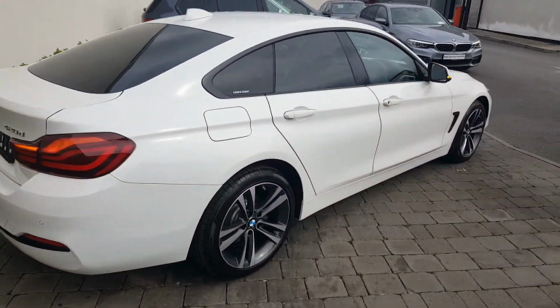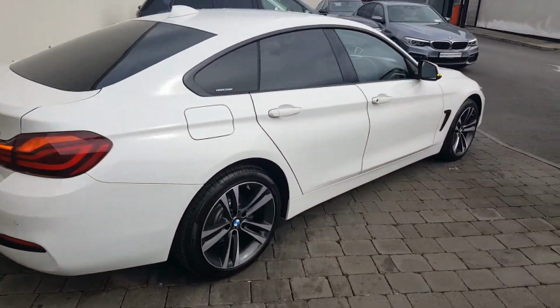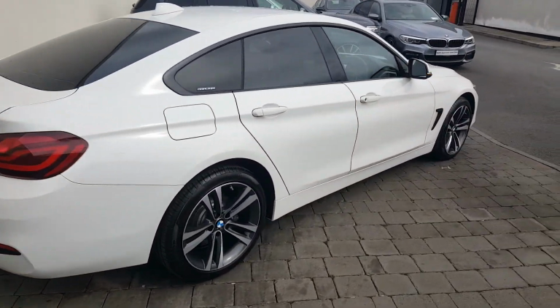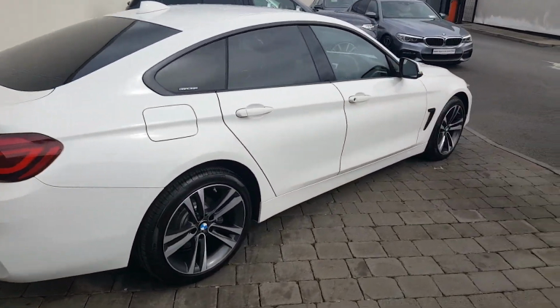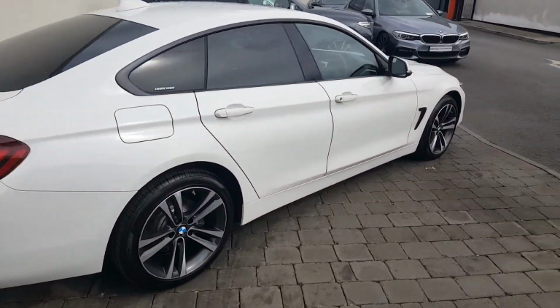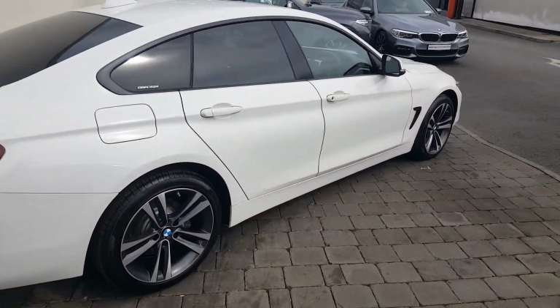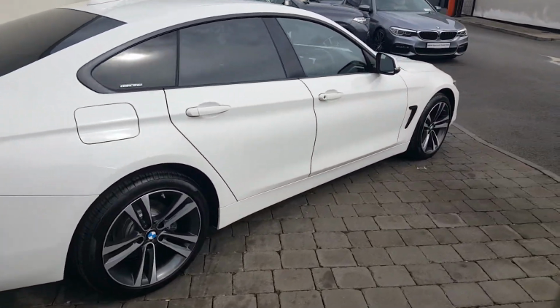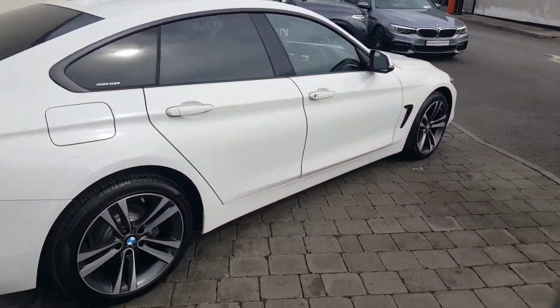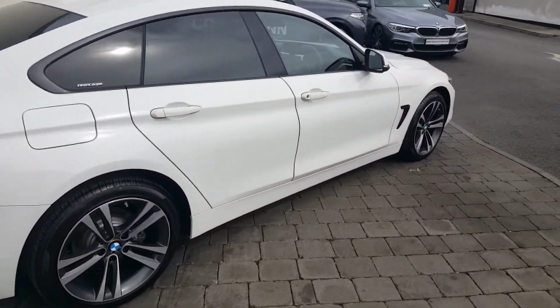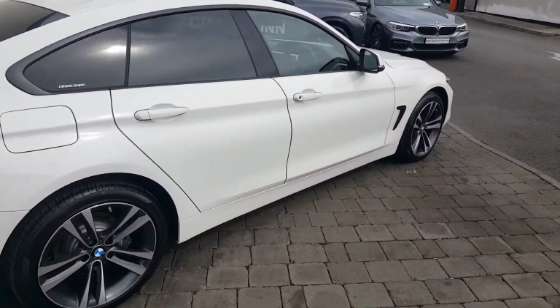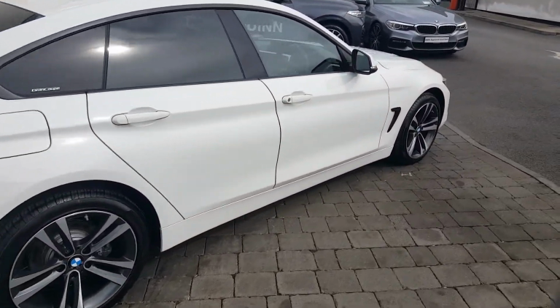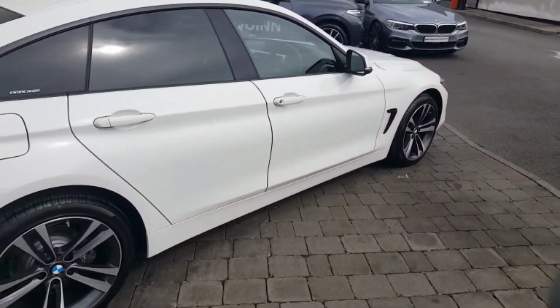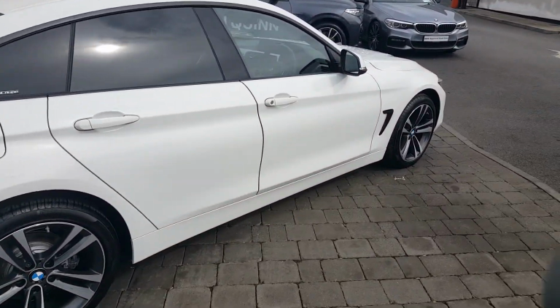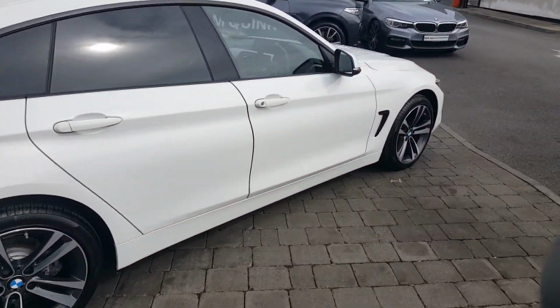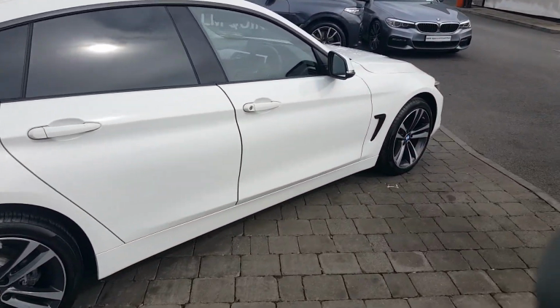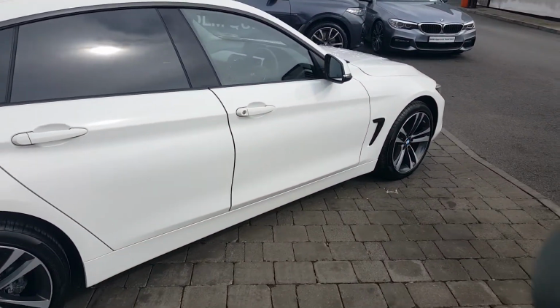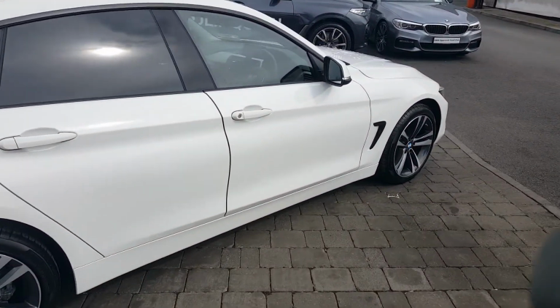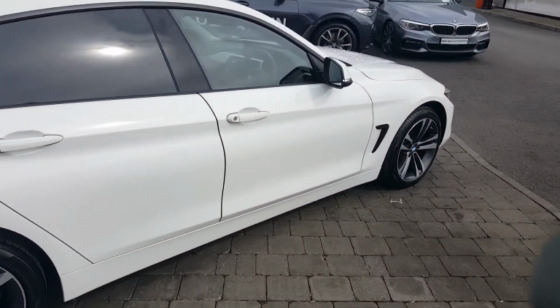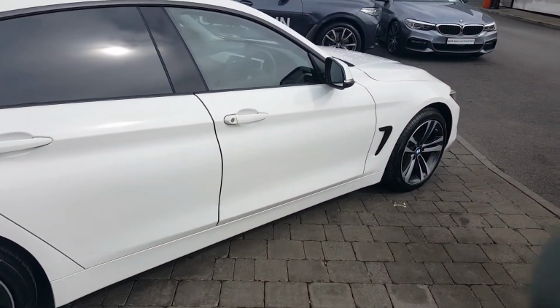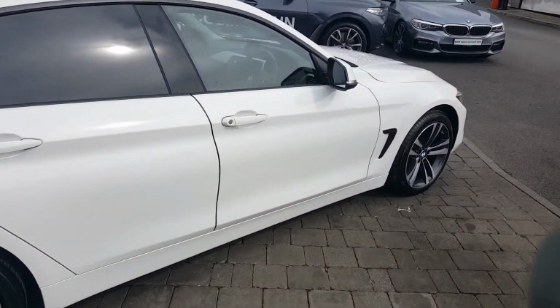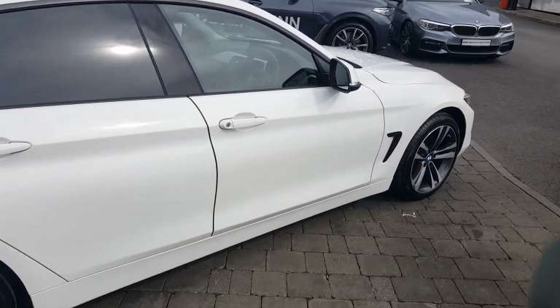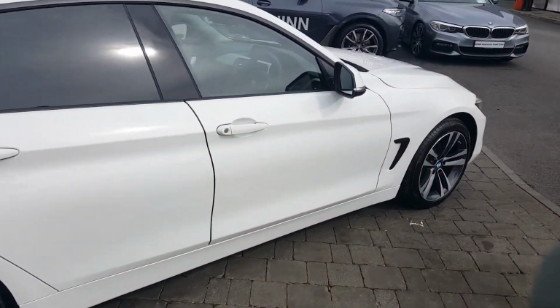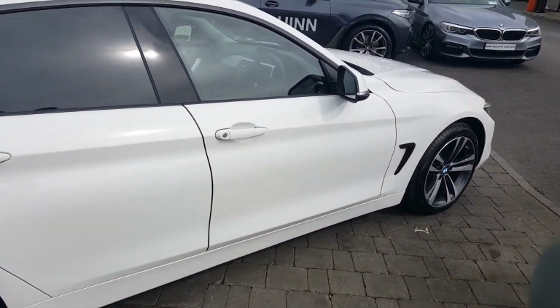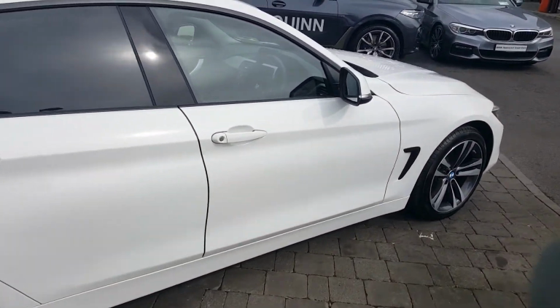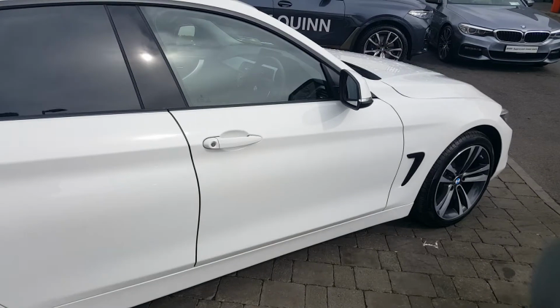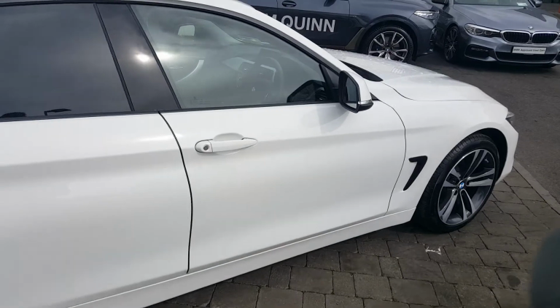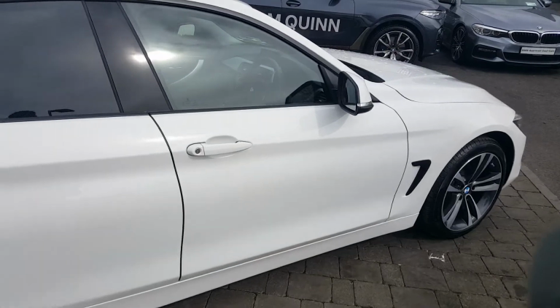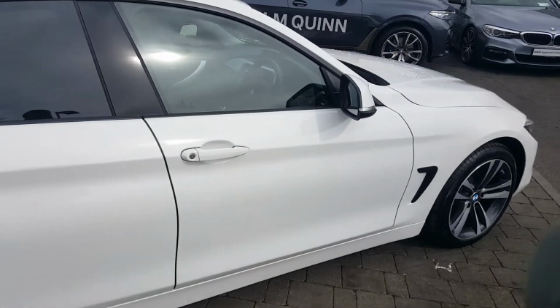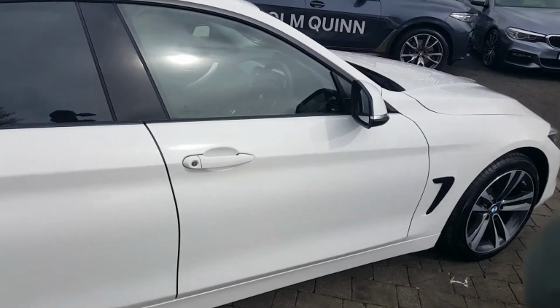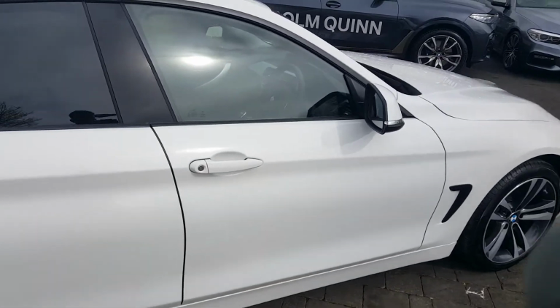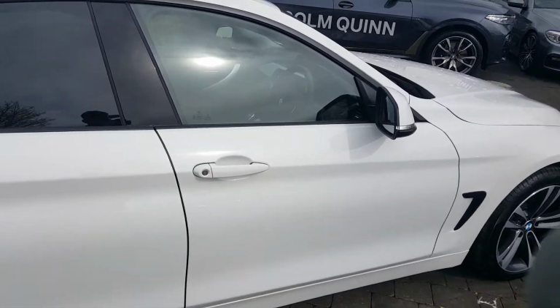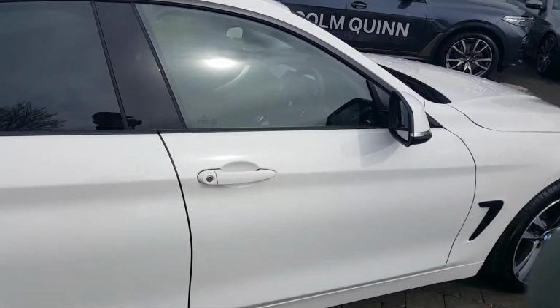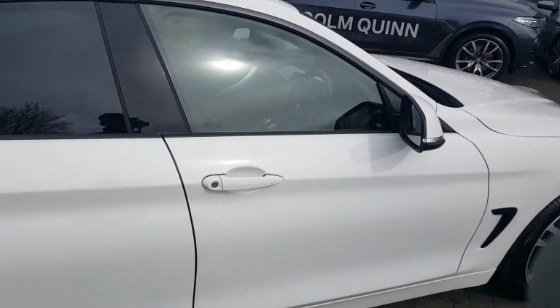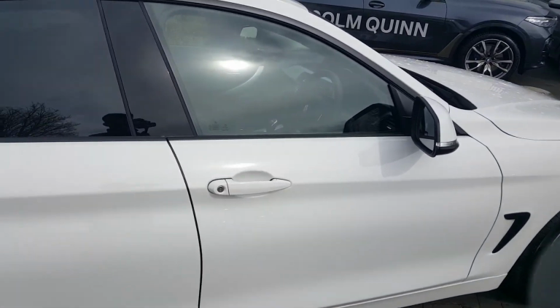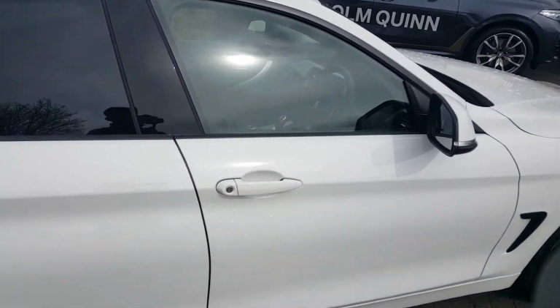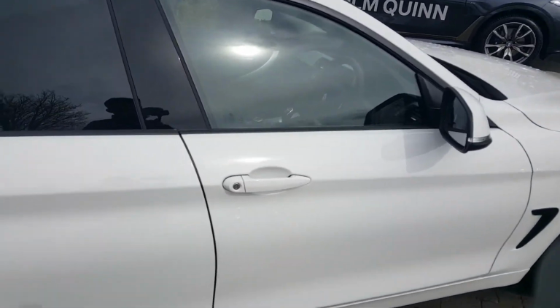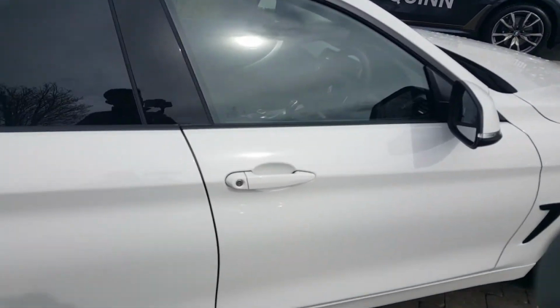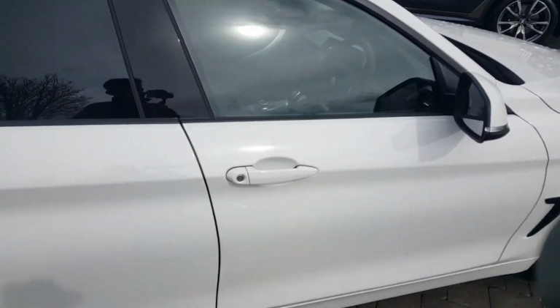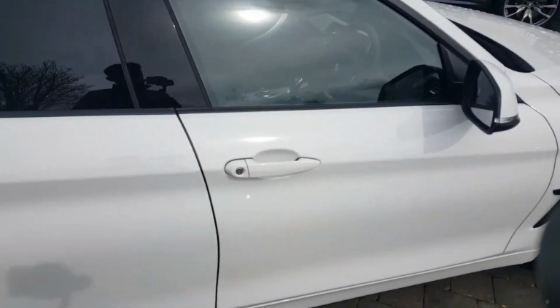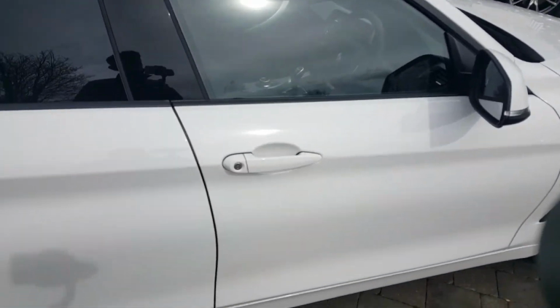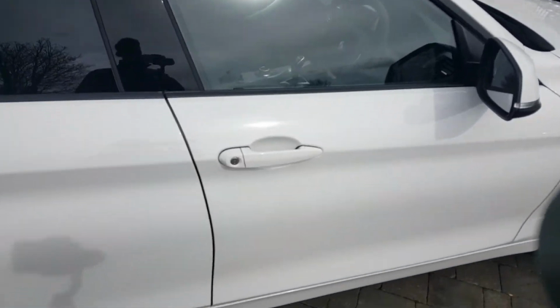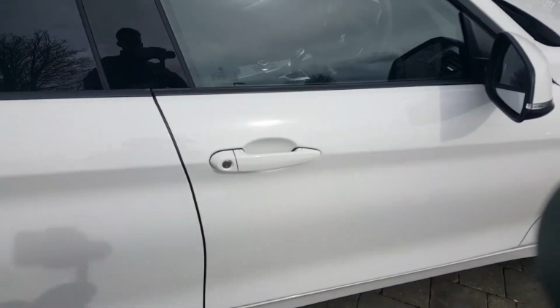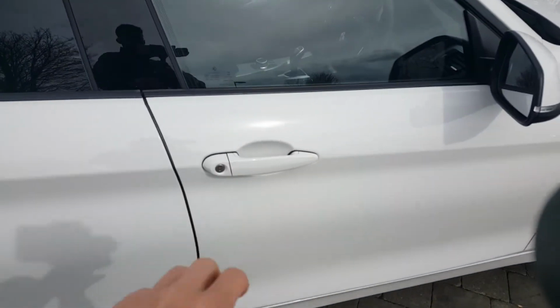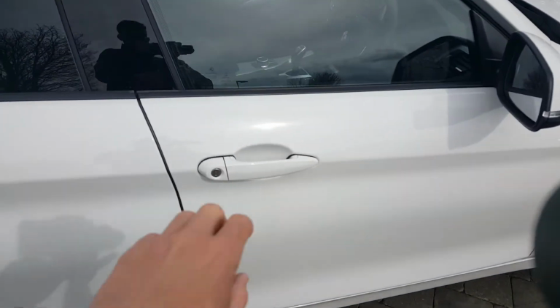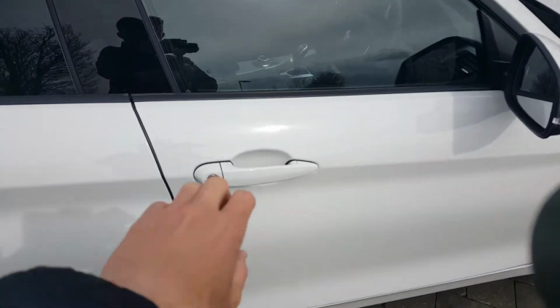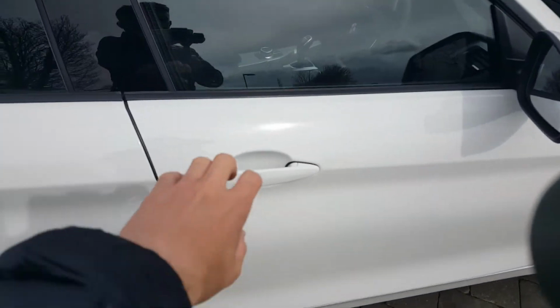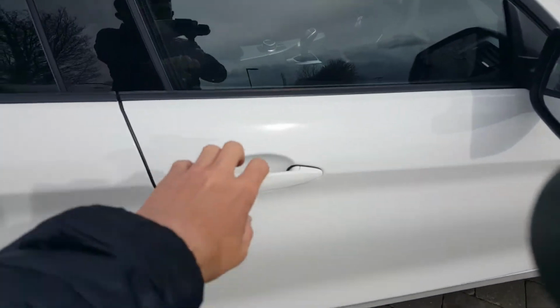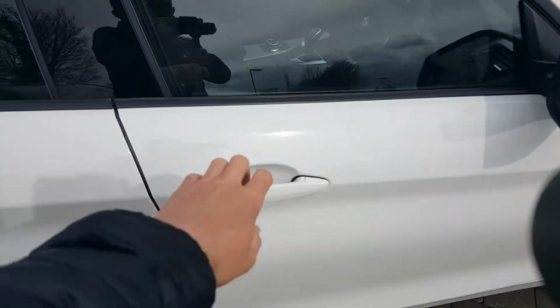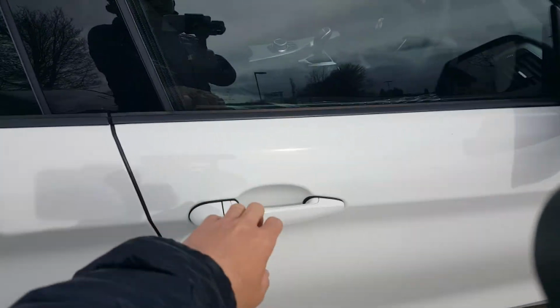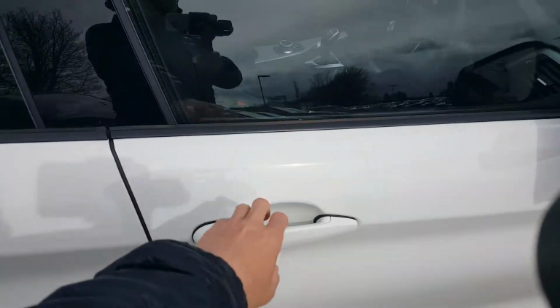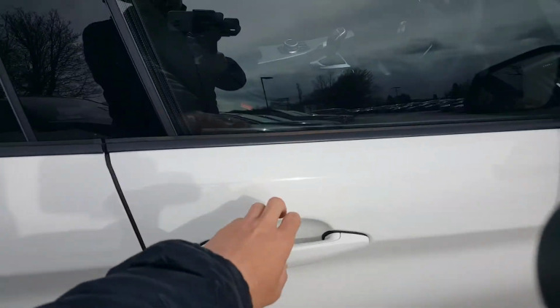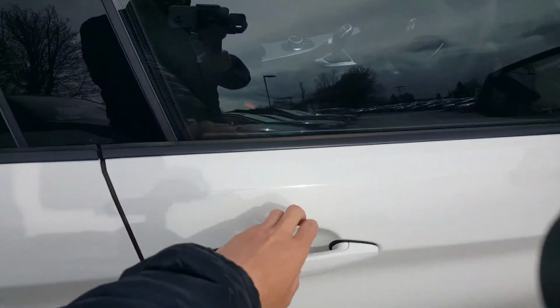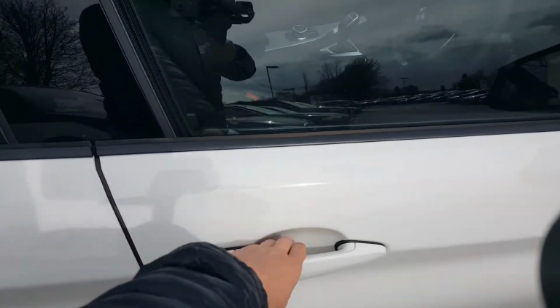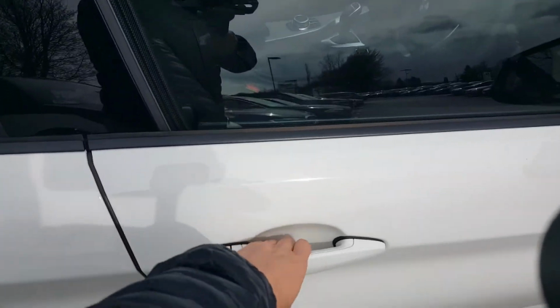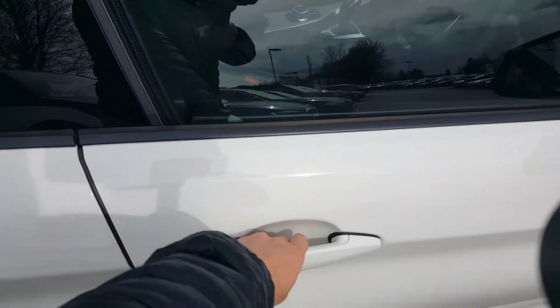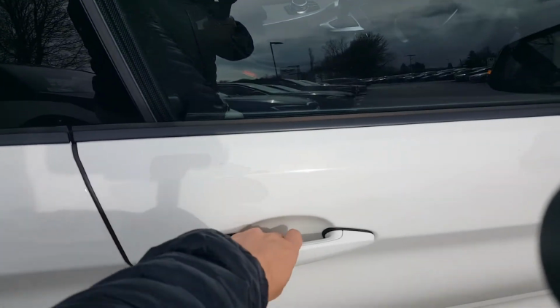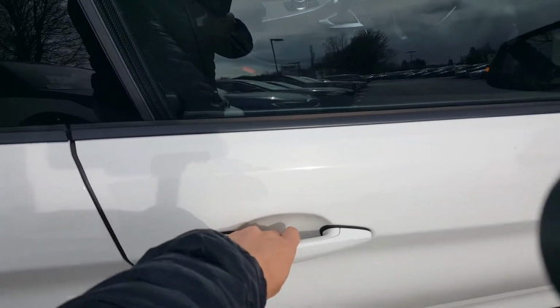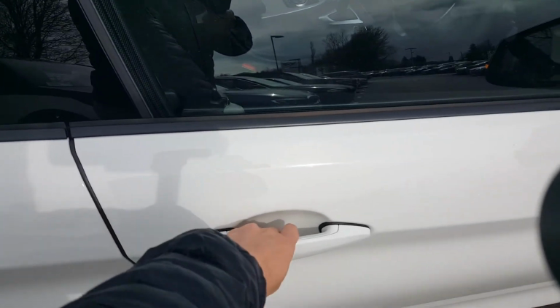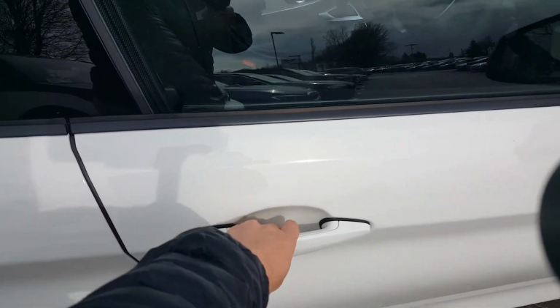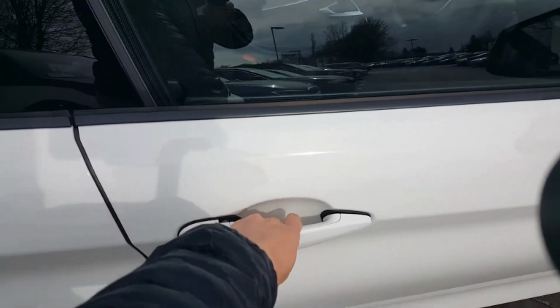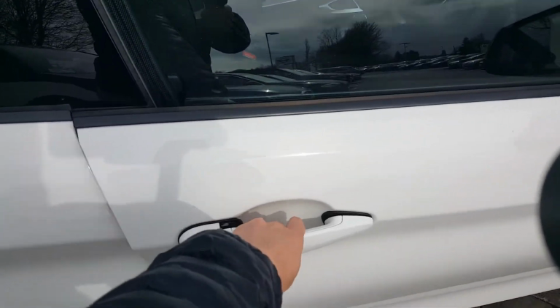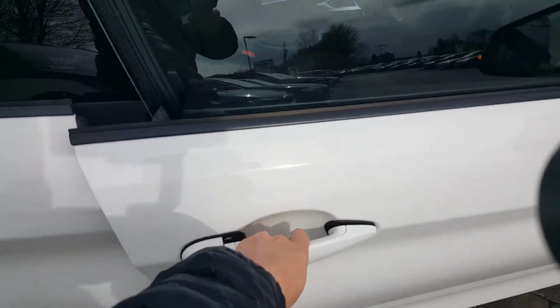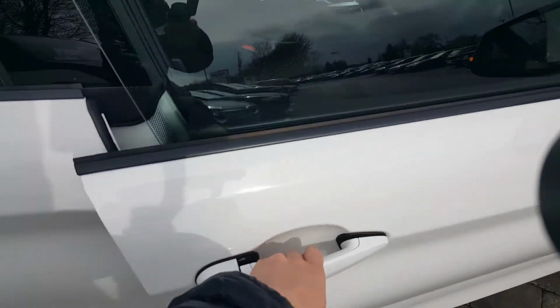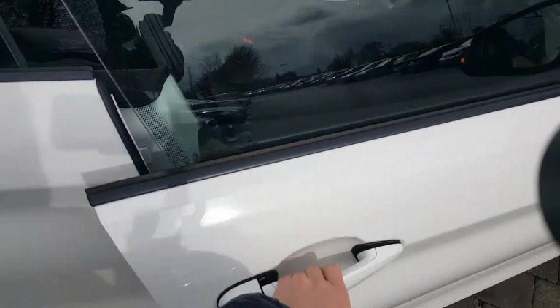With this car you're getting a comfort pack. So when the key is in your pocket, you simply just put your hand on the handle to unlock.